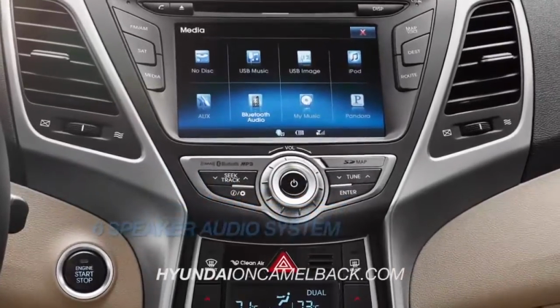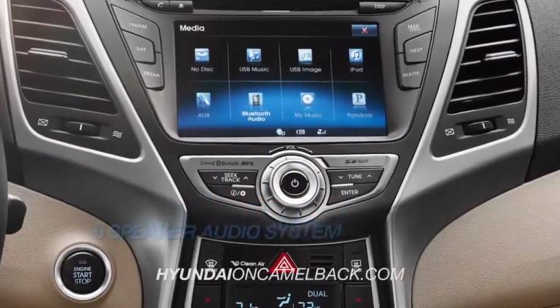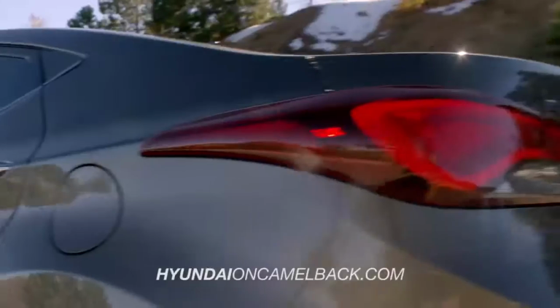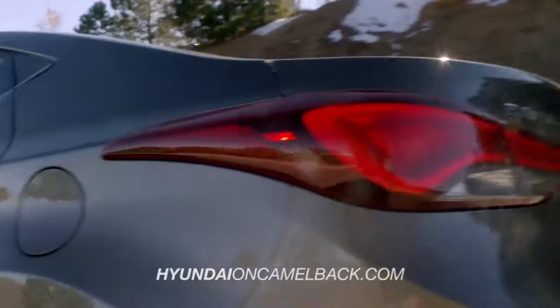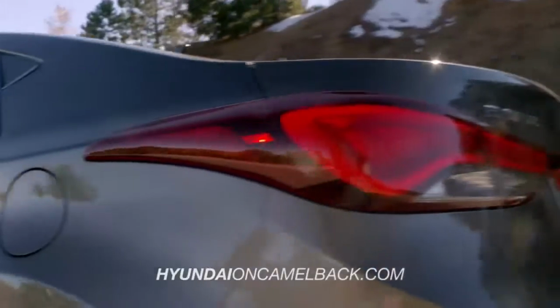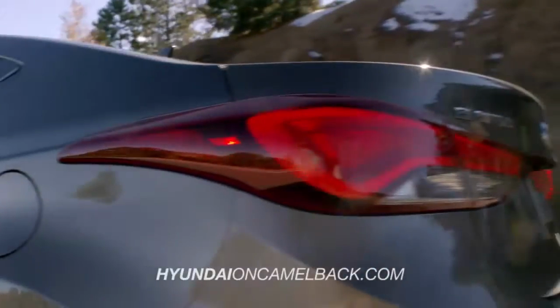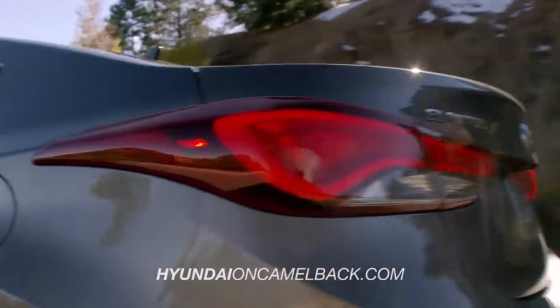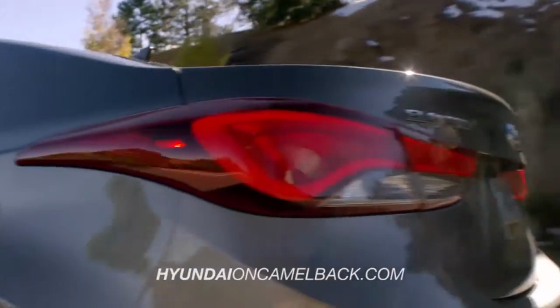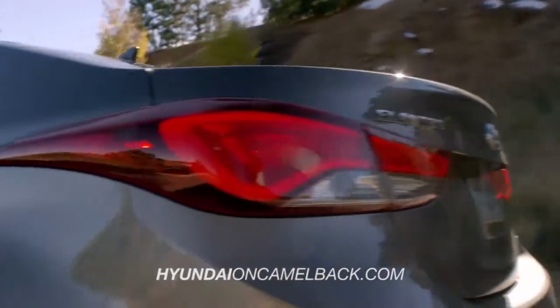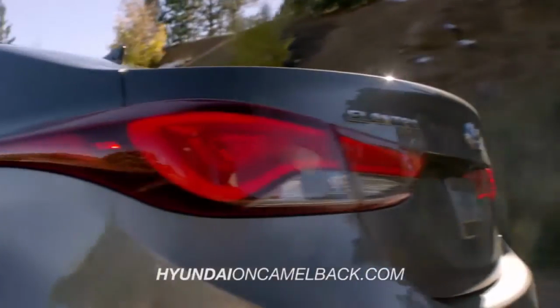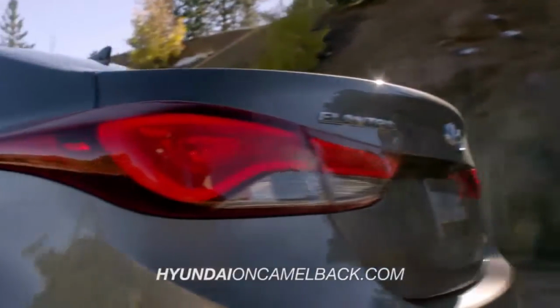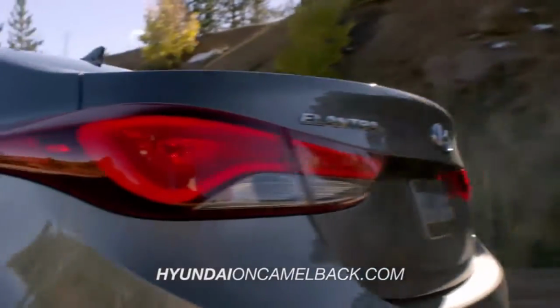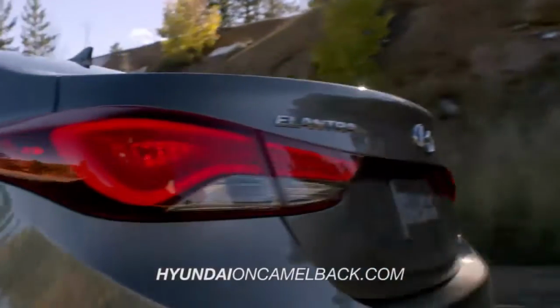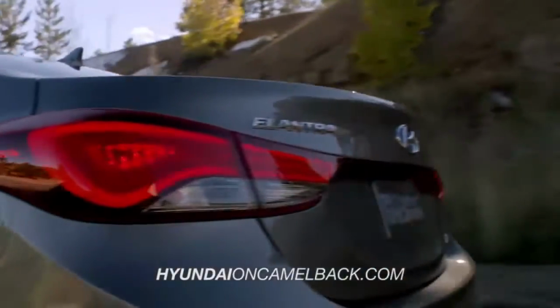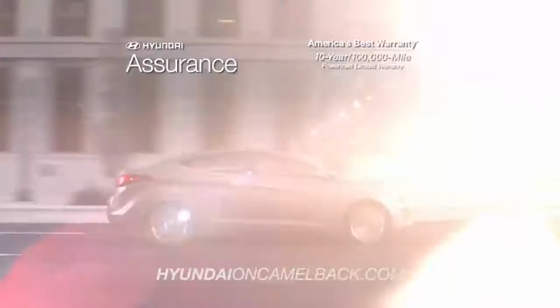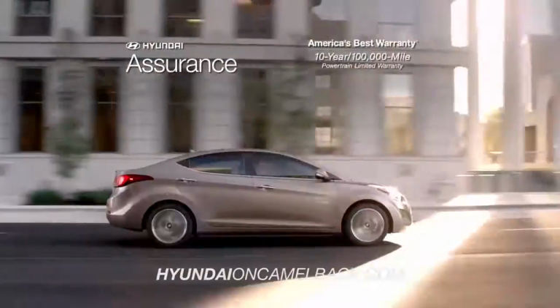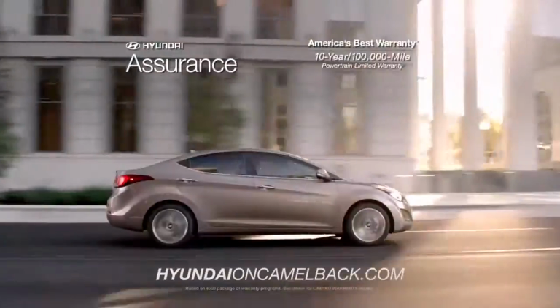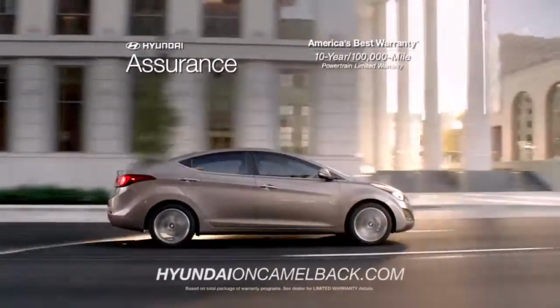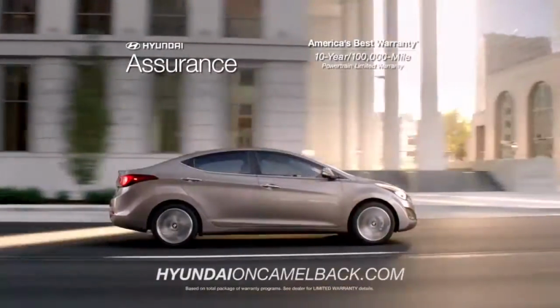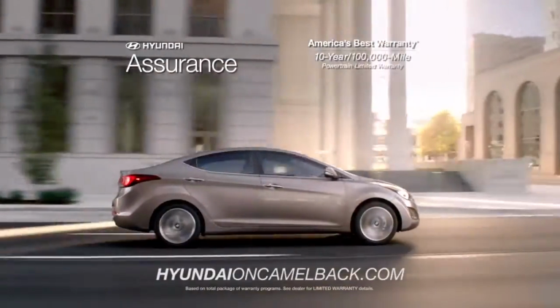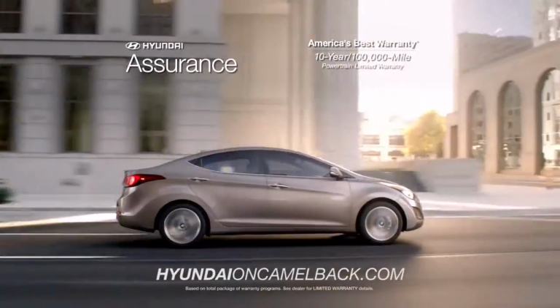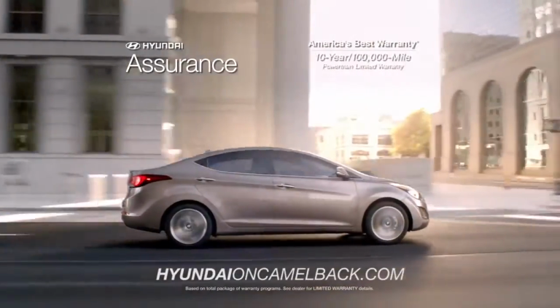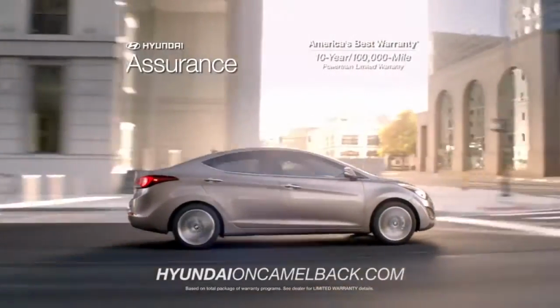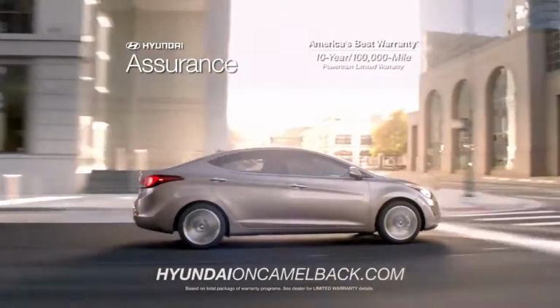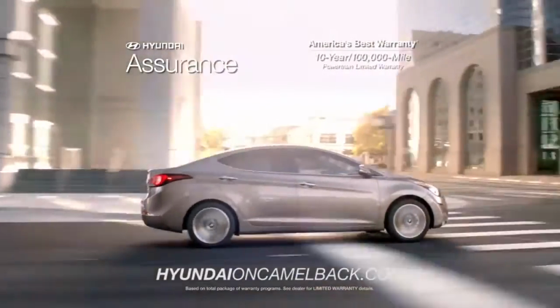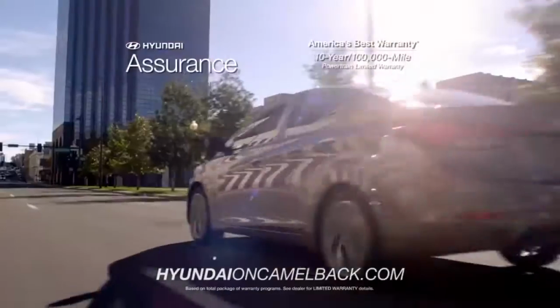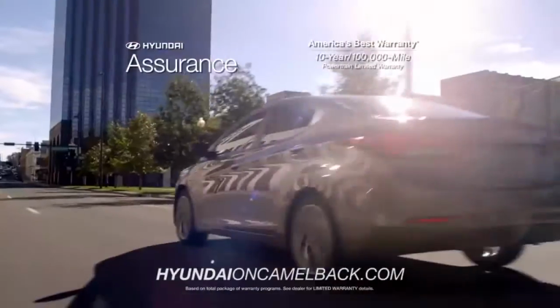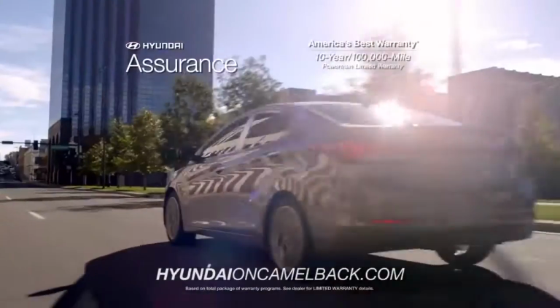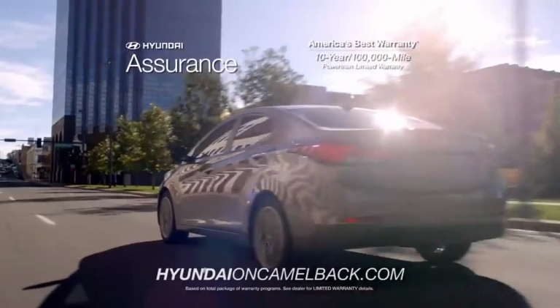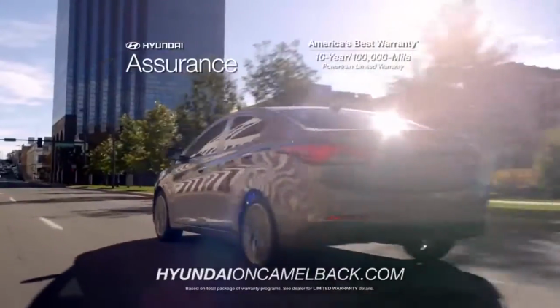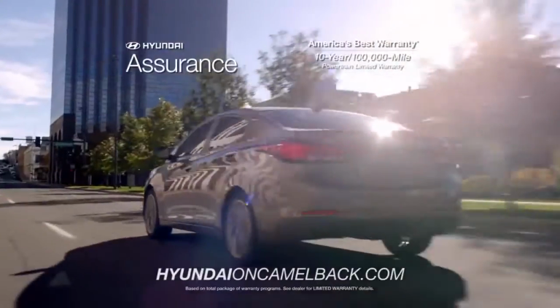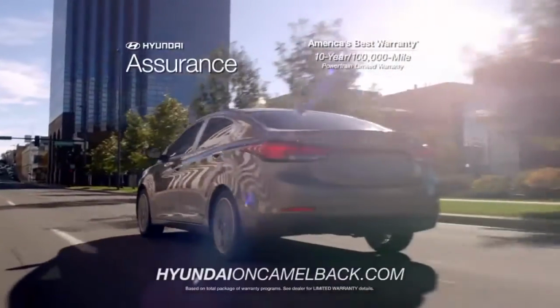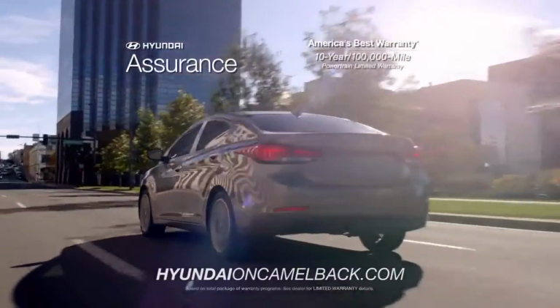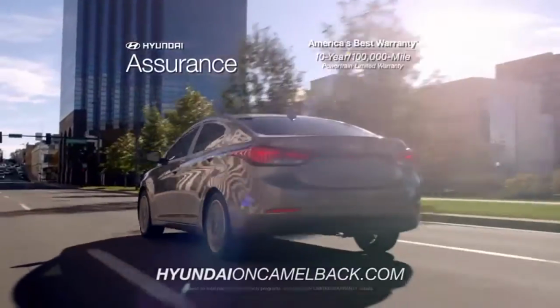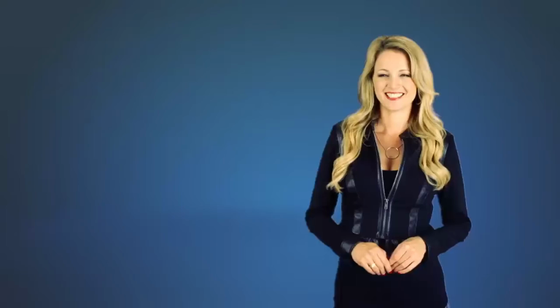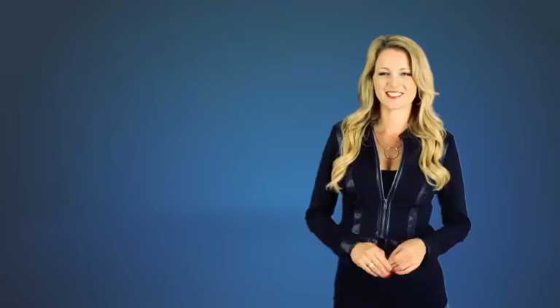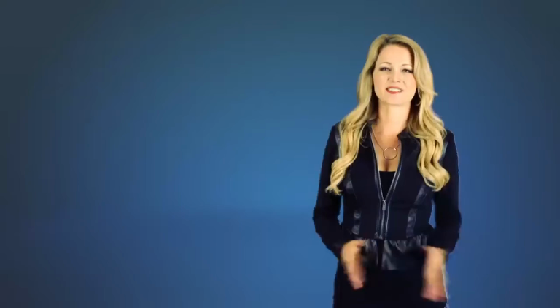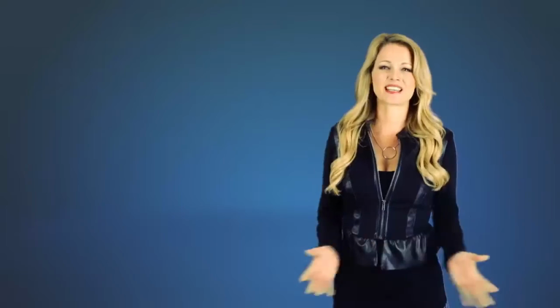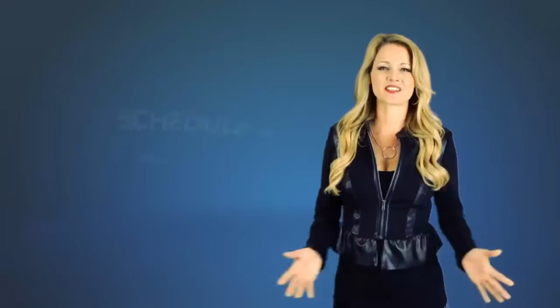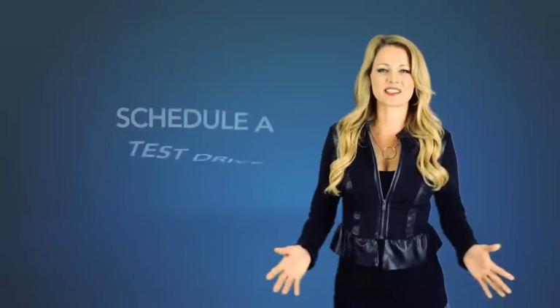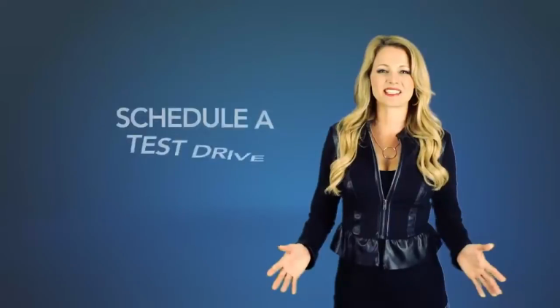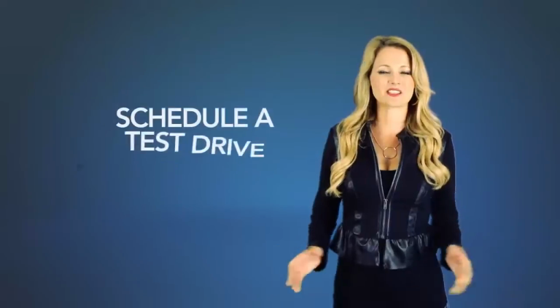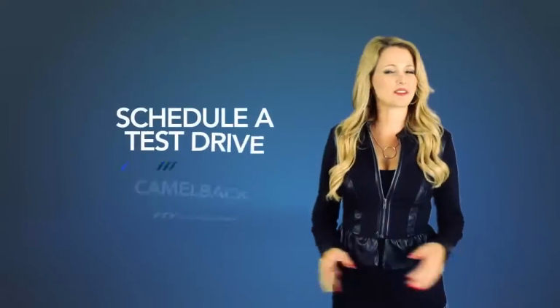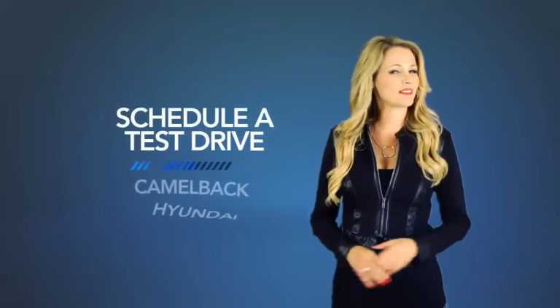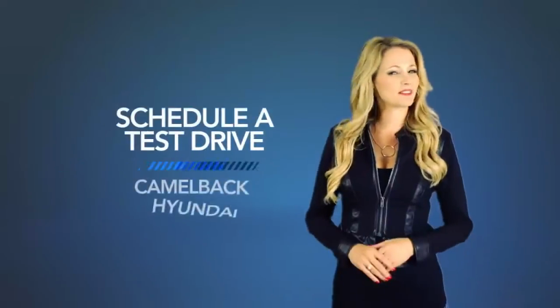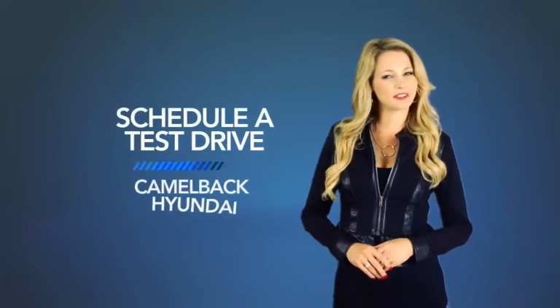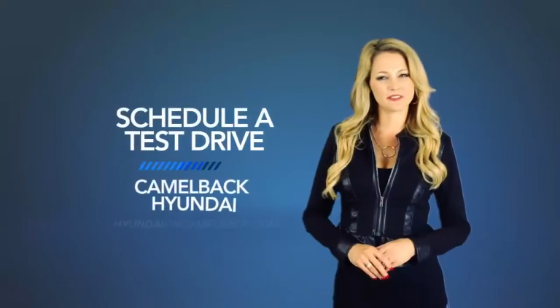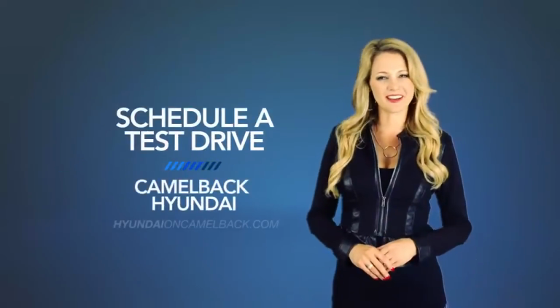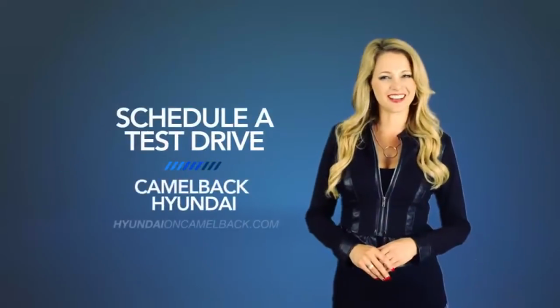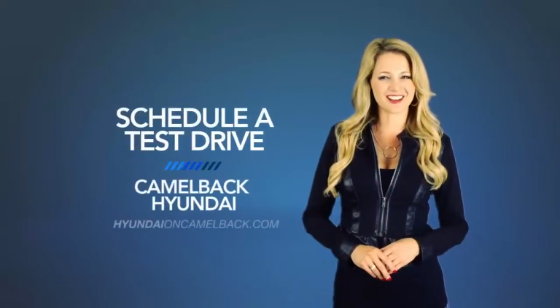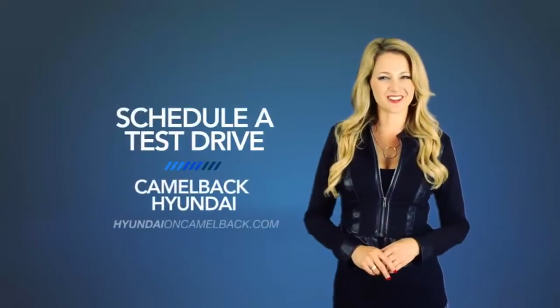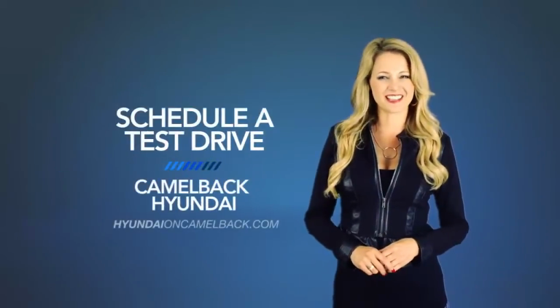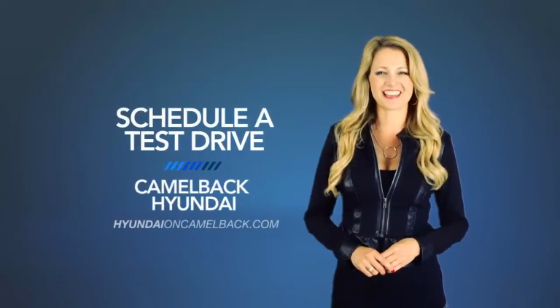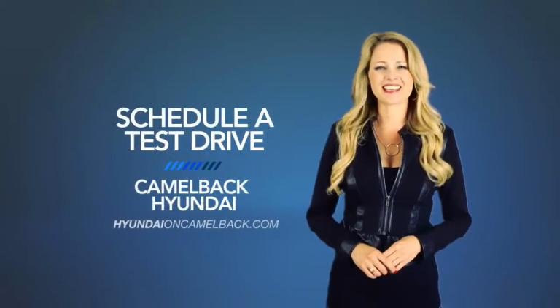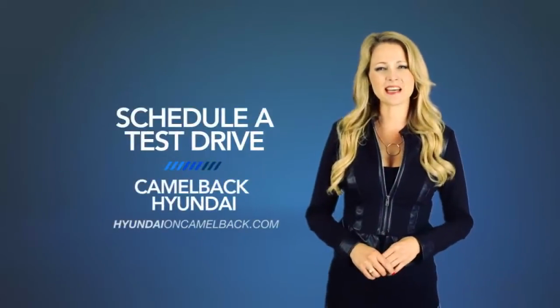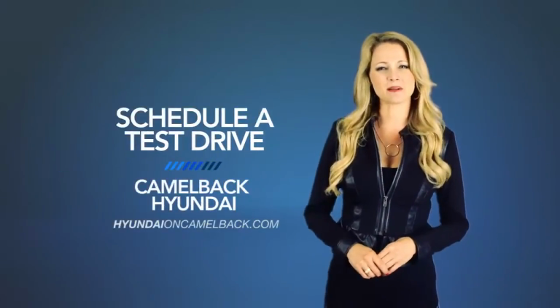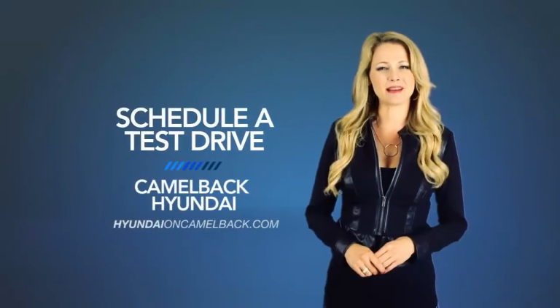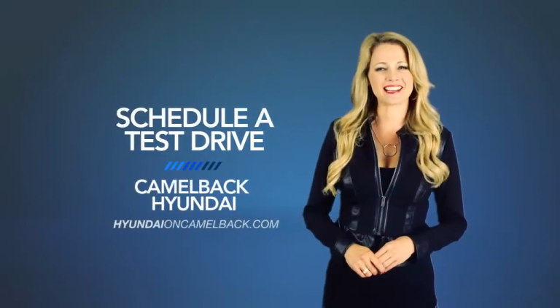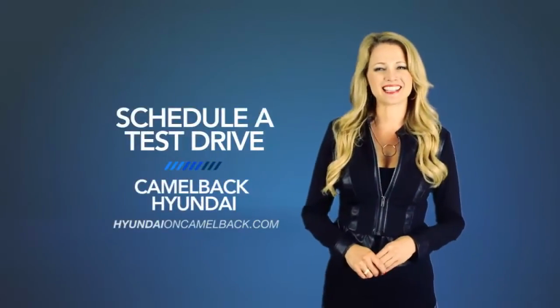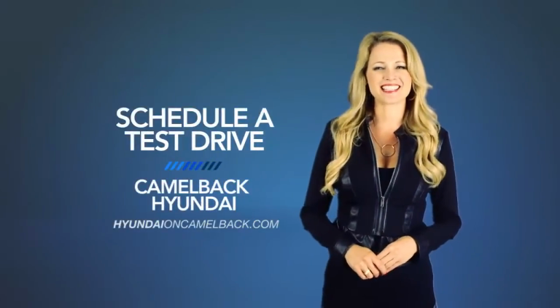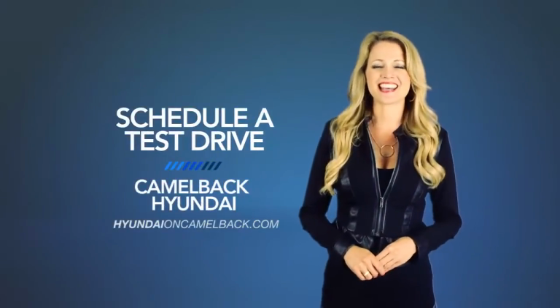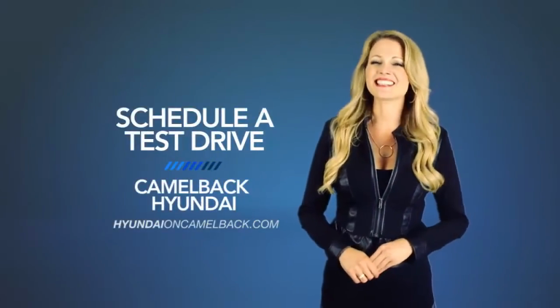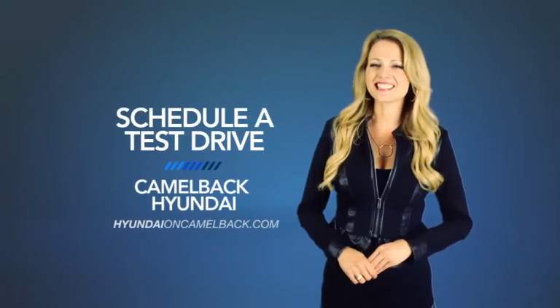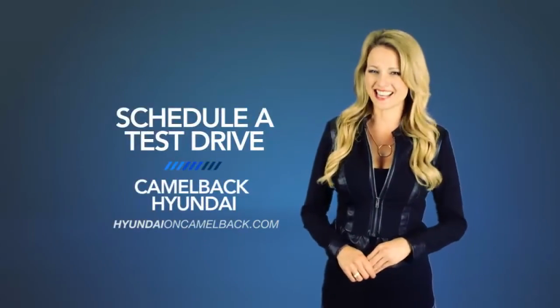So what are you waiting for? Get more right now! Schedule a test drive of your very own at Camelback Hyundai today!